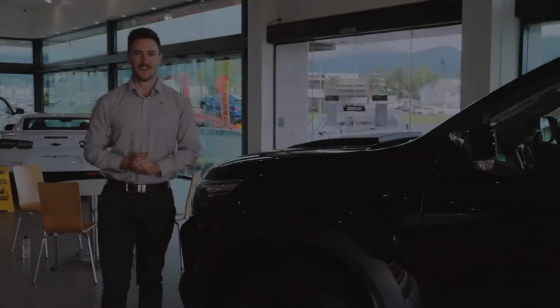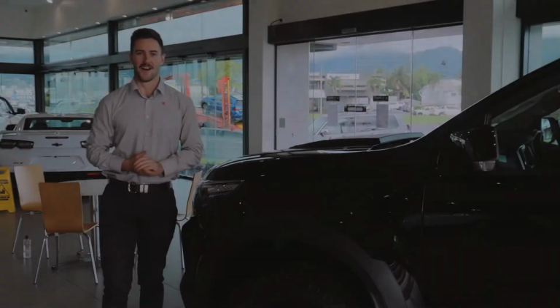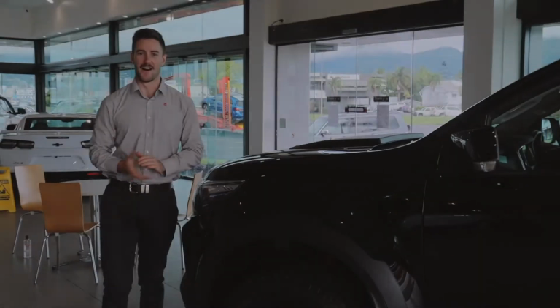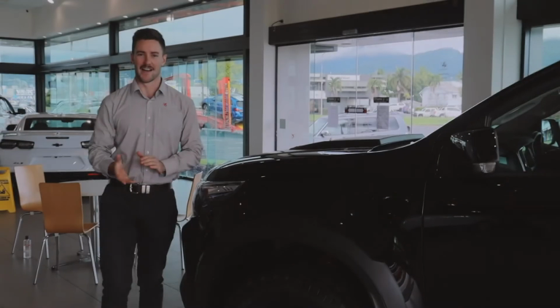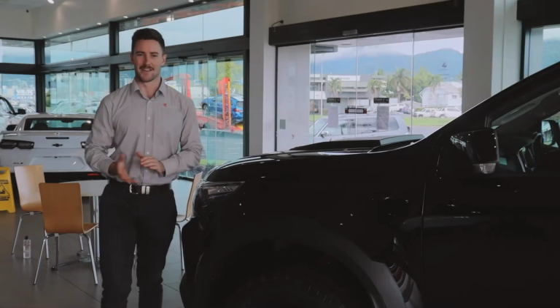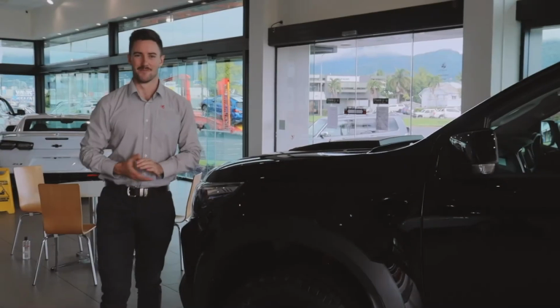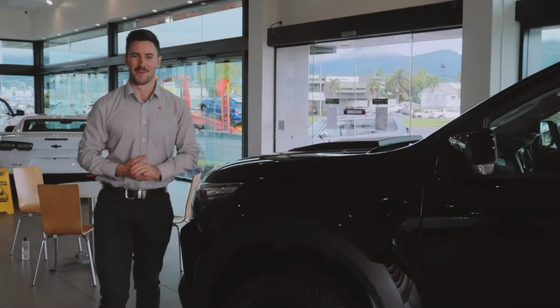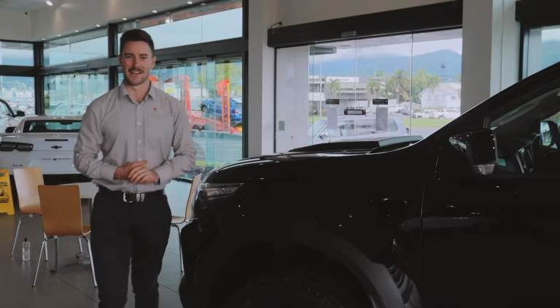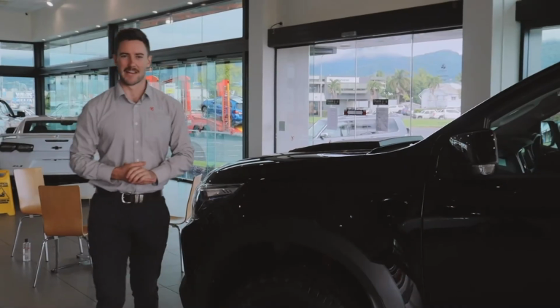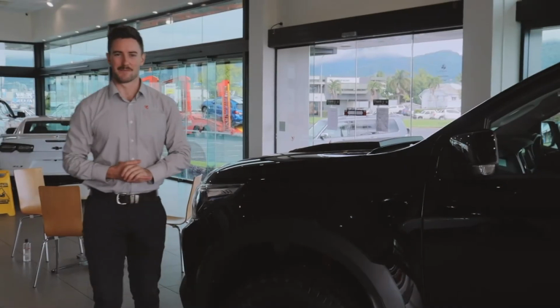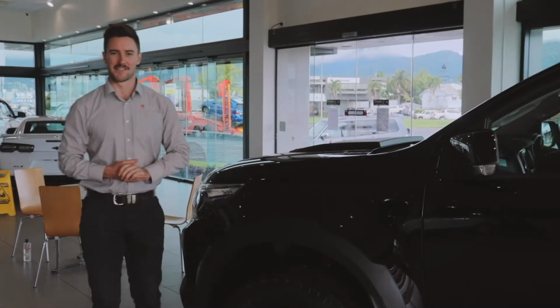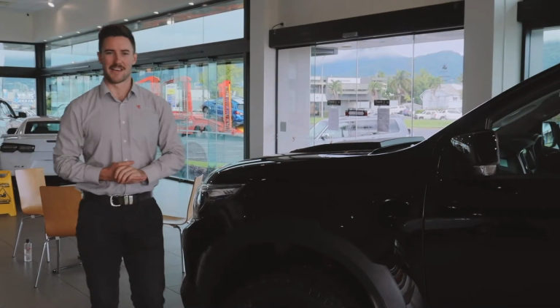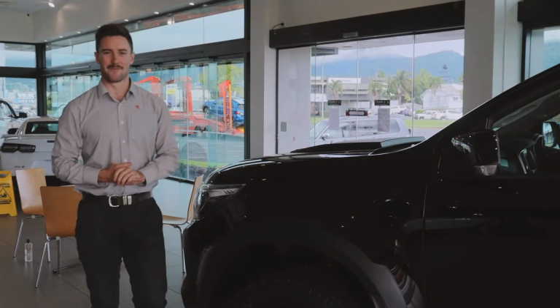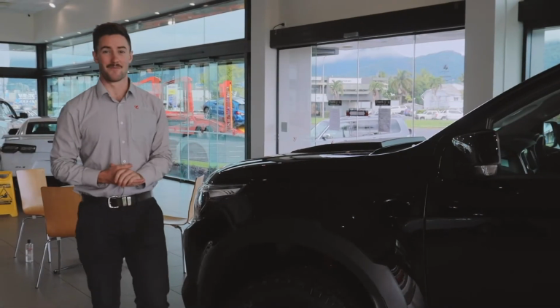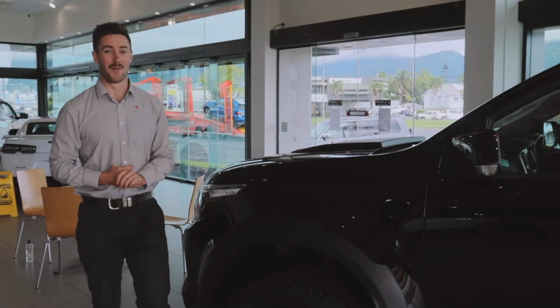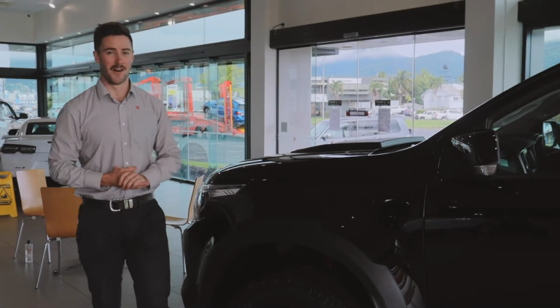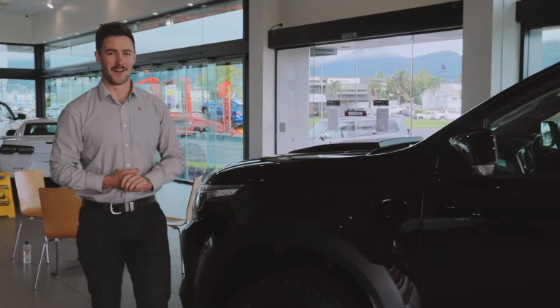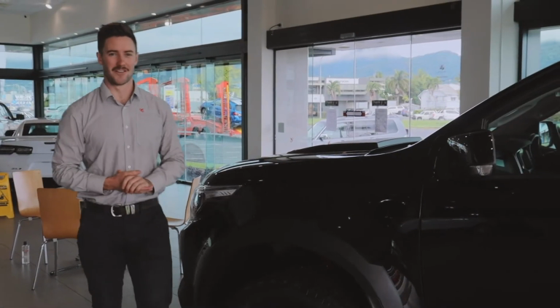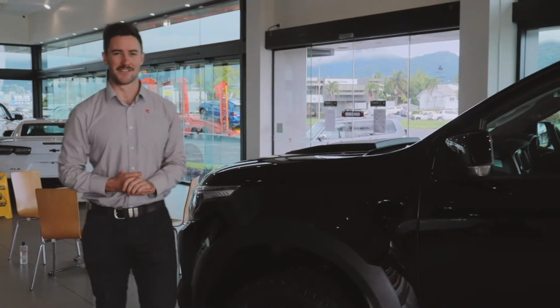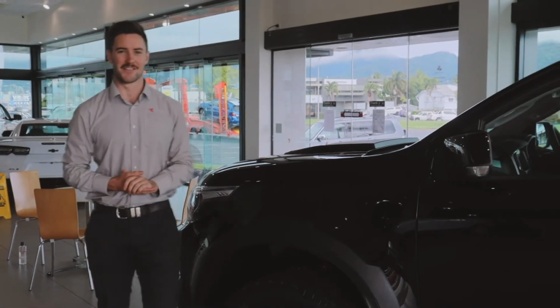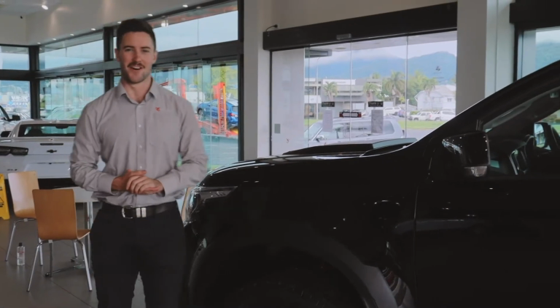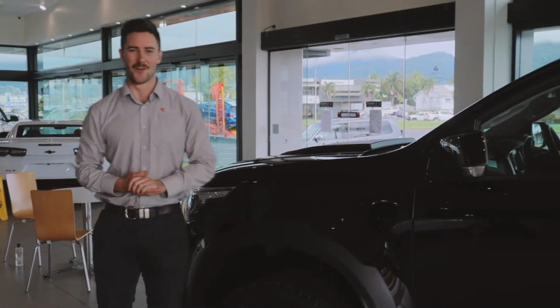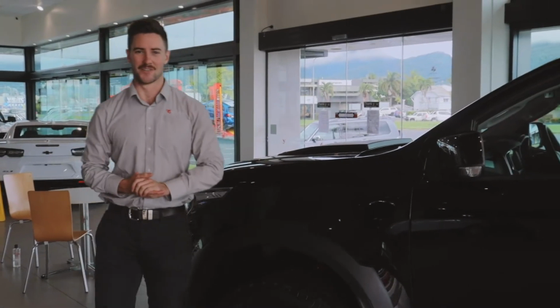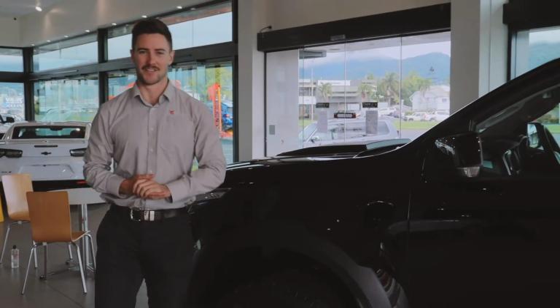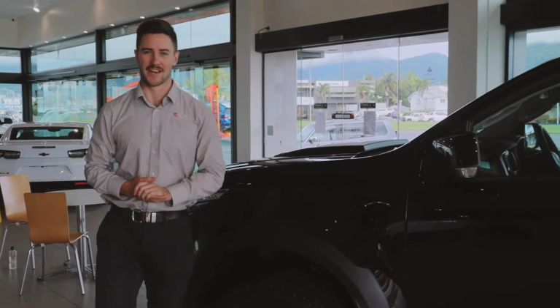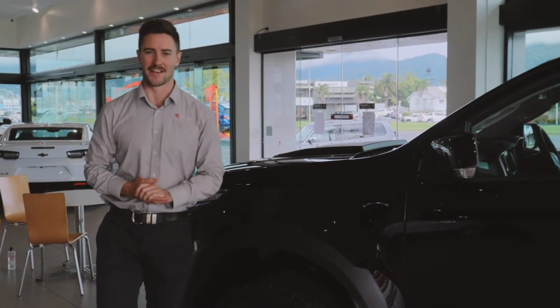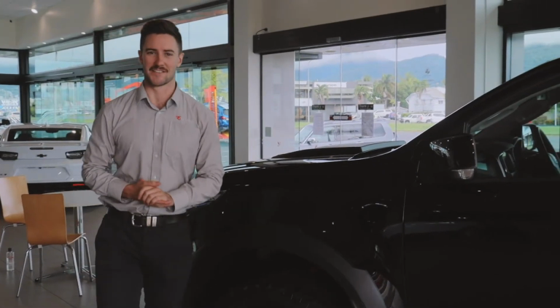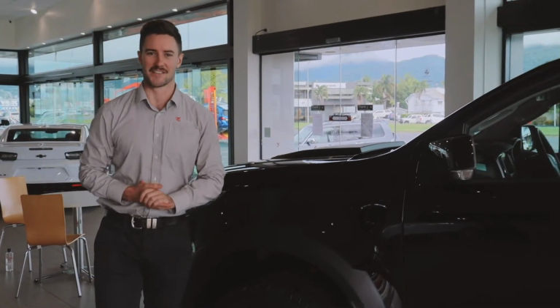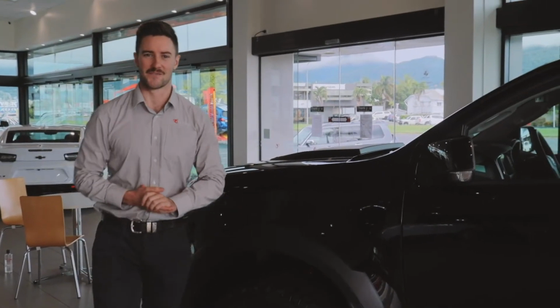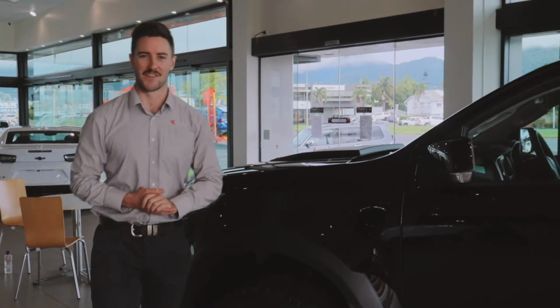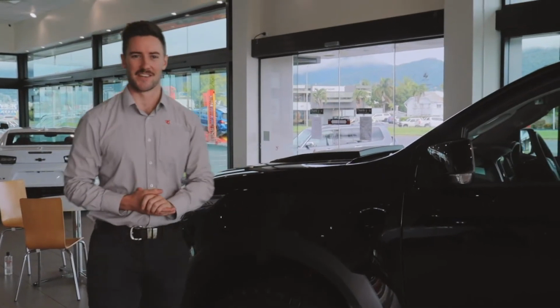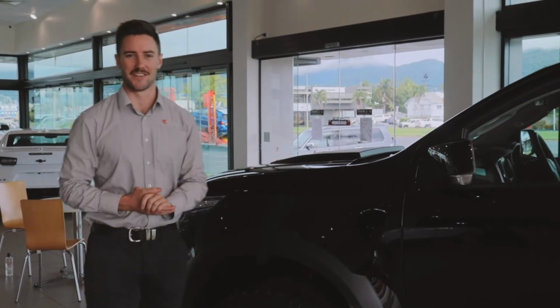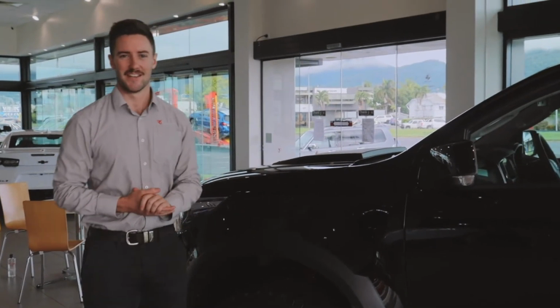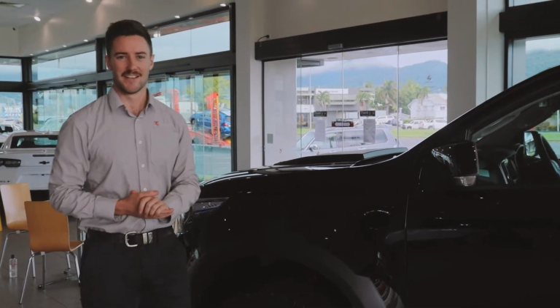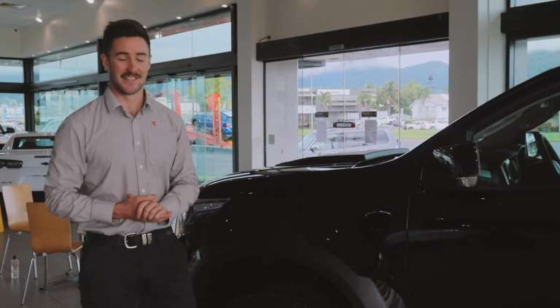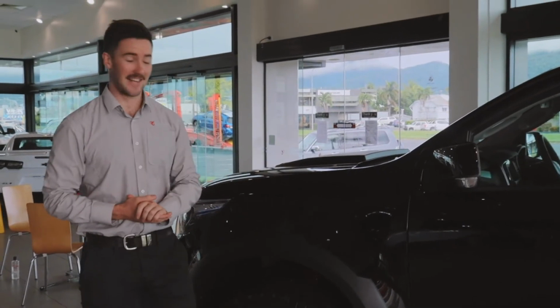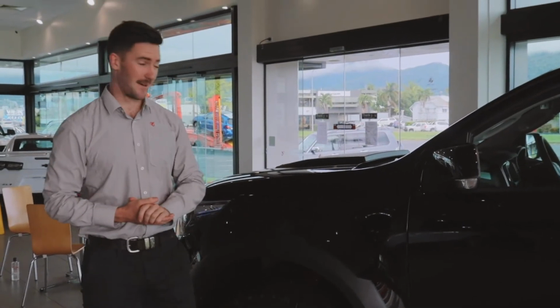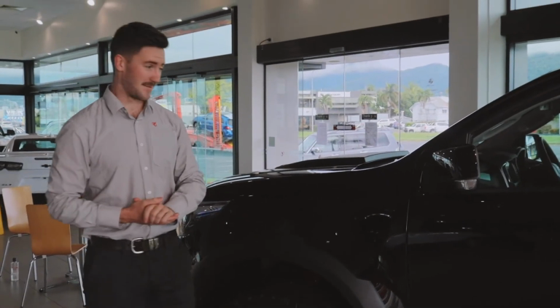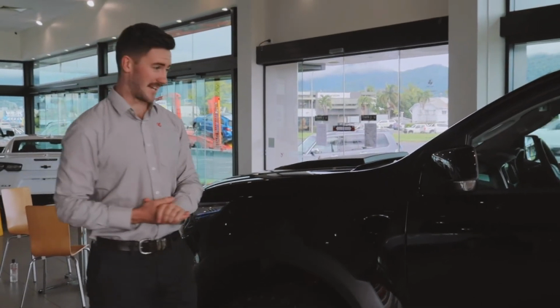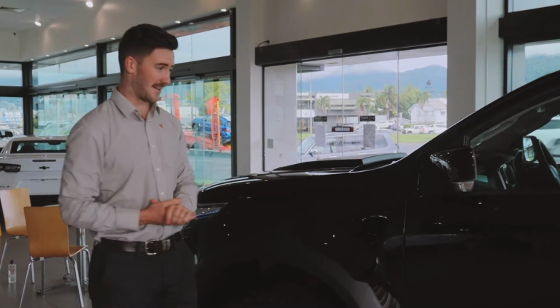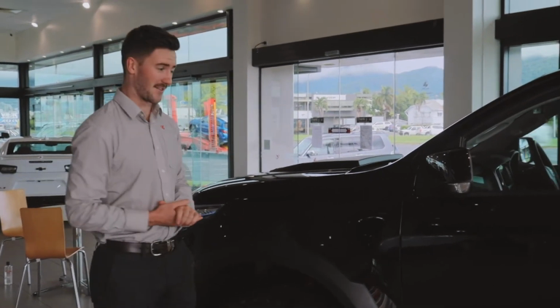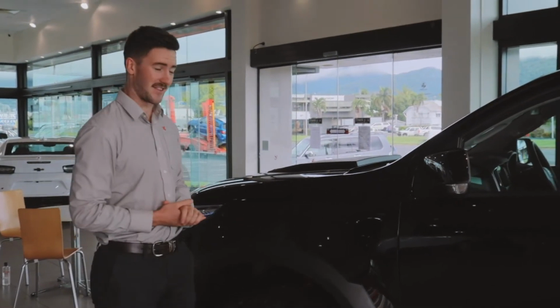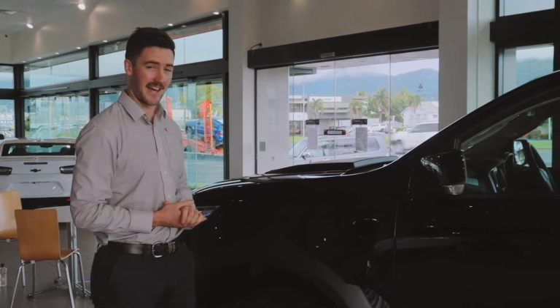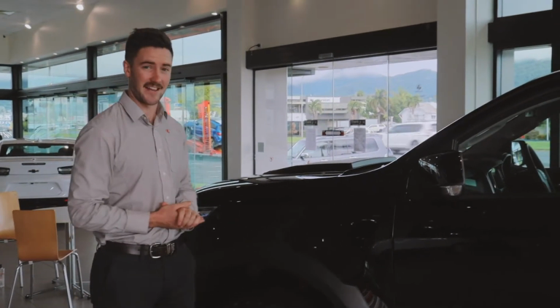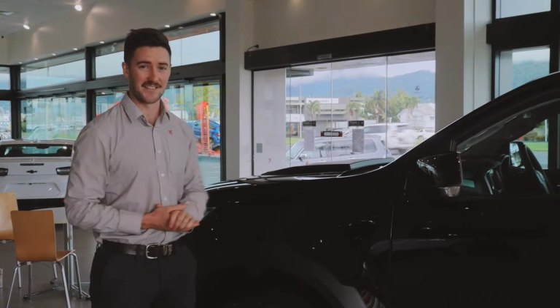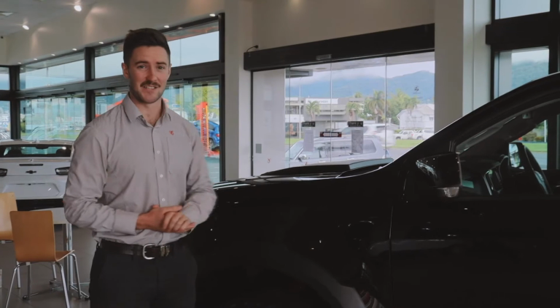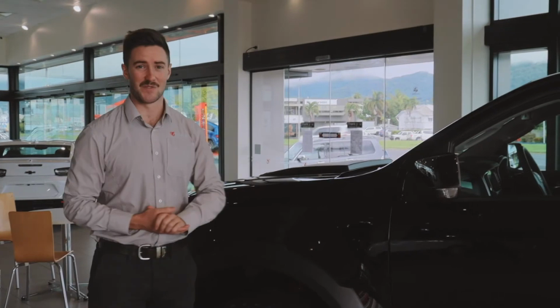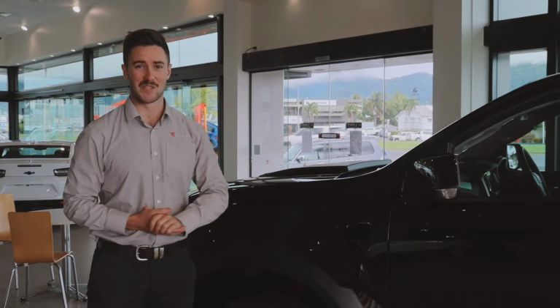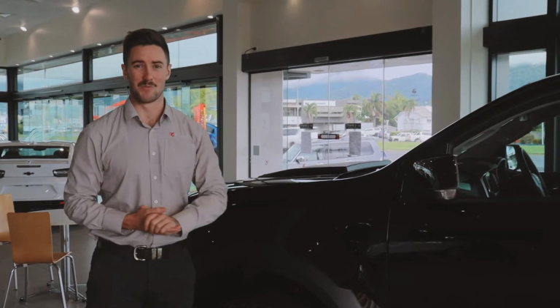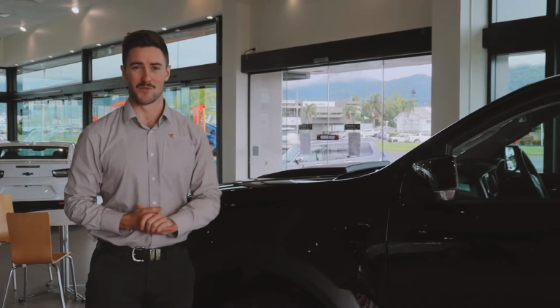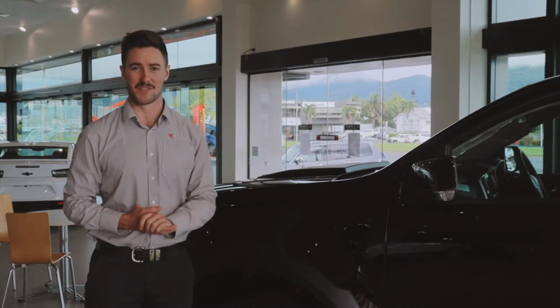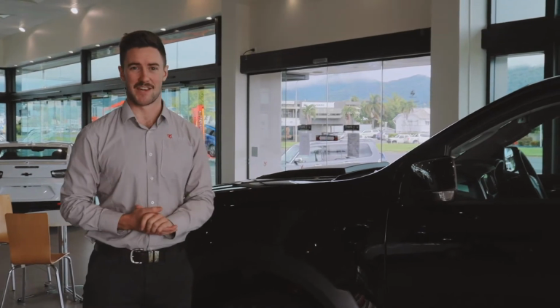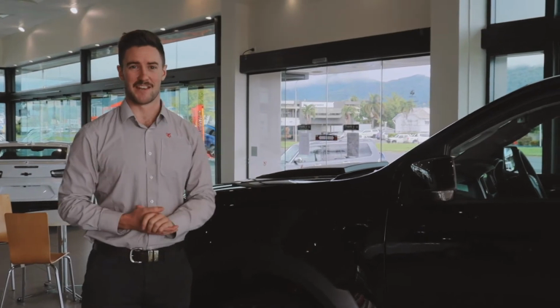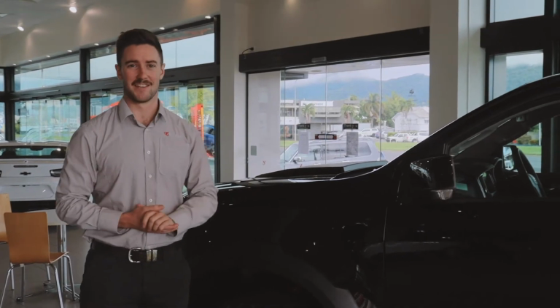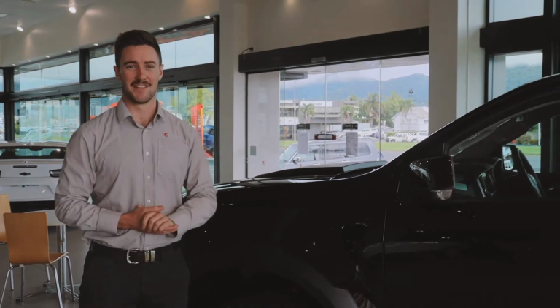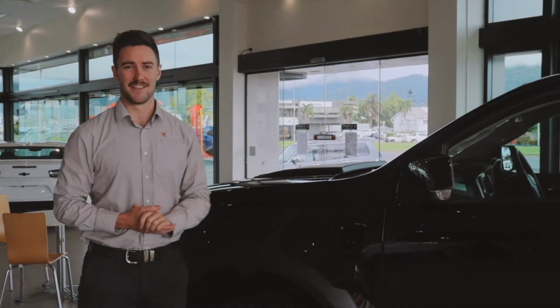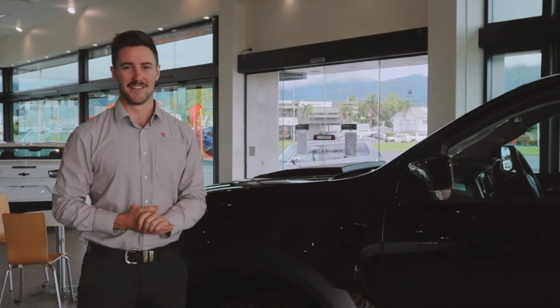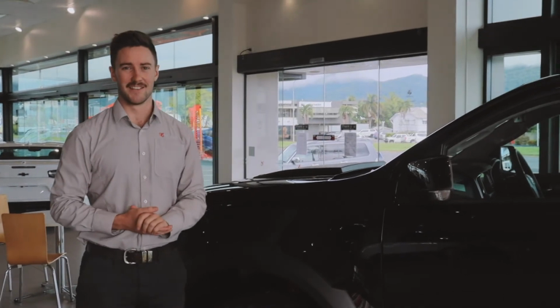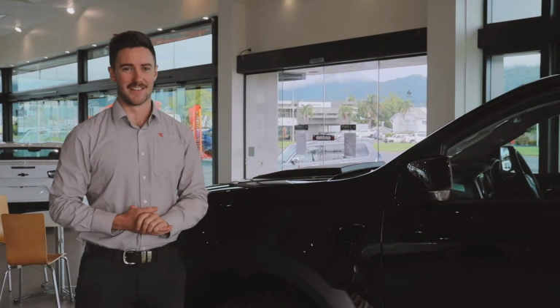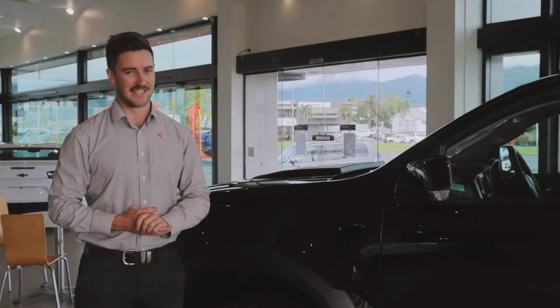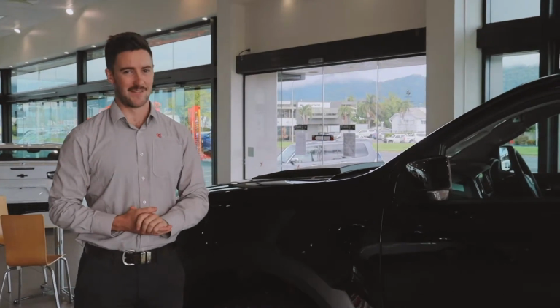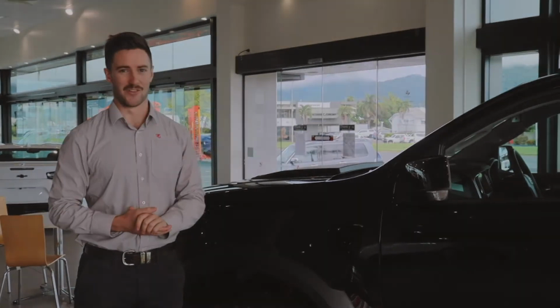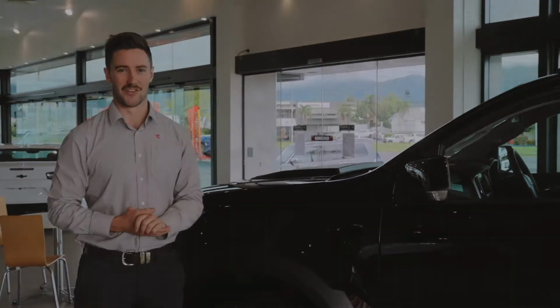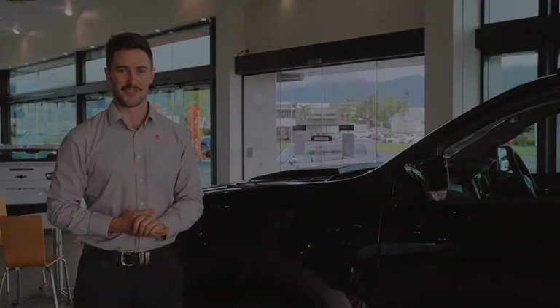Hi, my name's Sam from Ireland's Holden HSV. Today I'm standing with the HSV Sports Cat. Let's have a look.